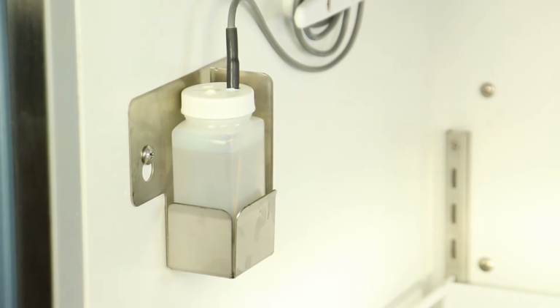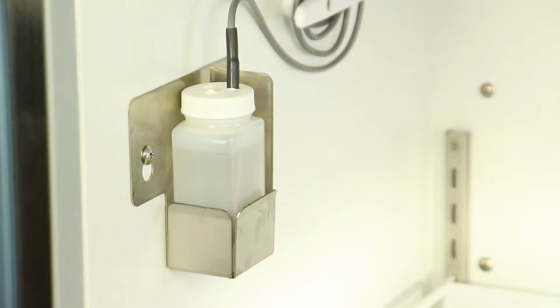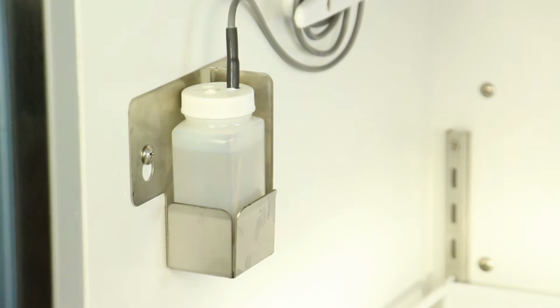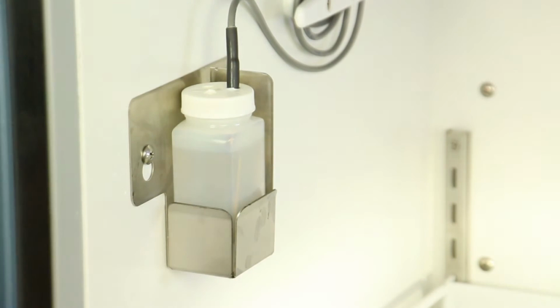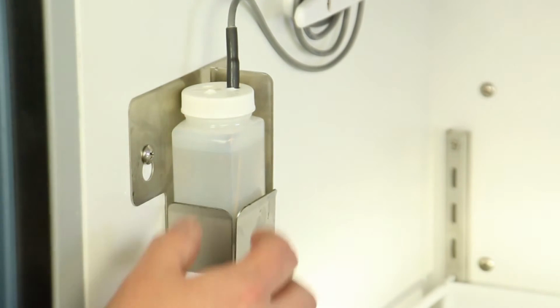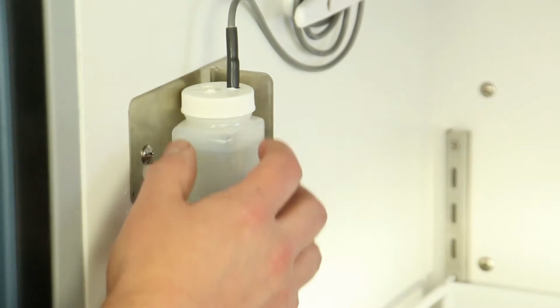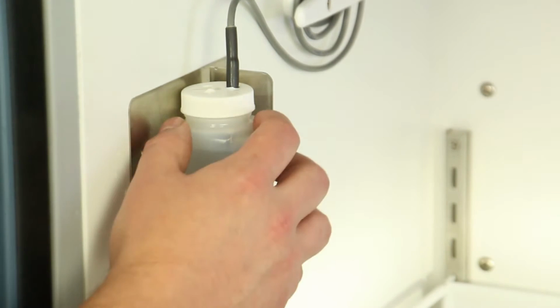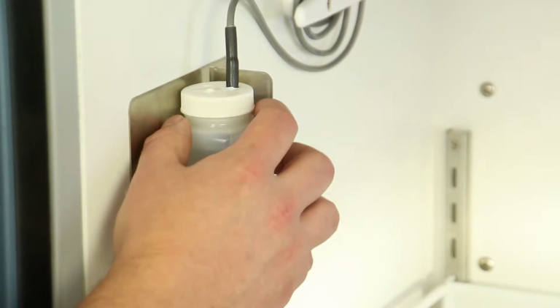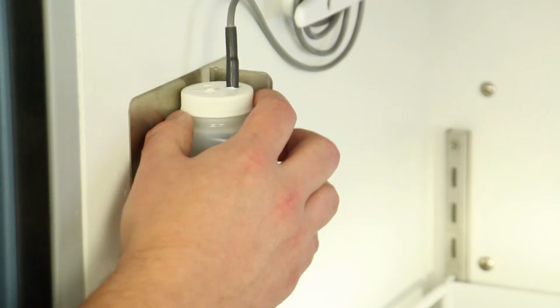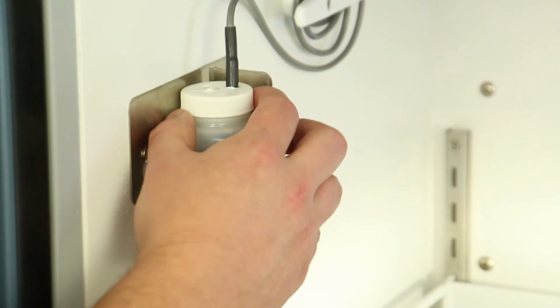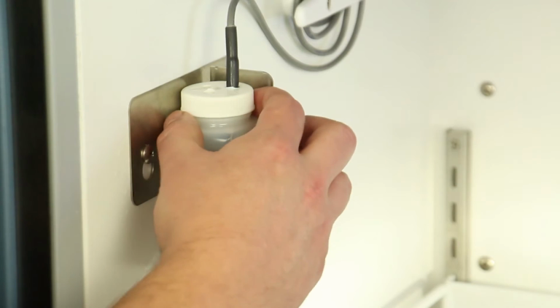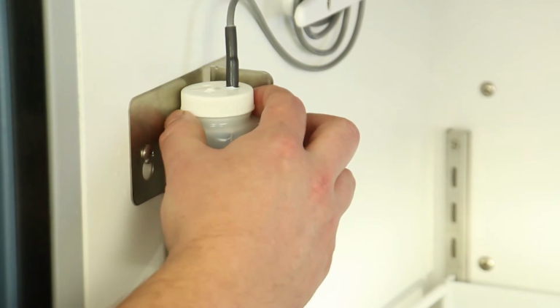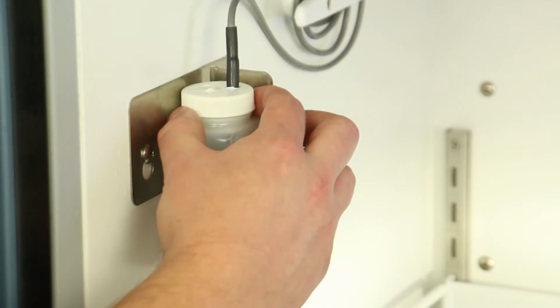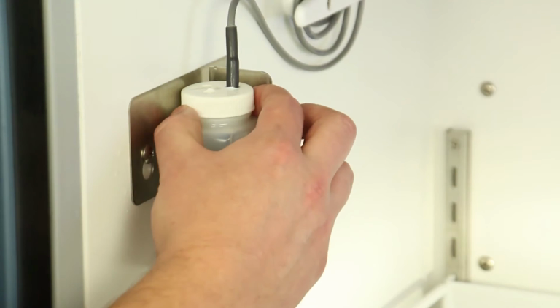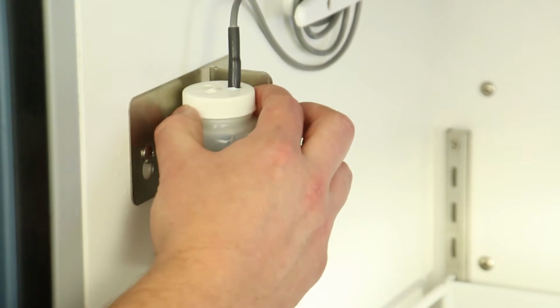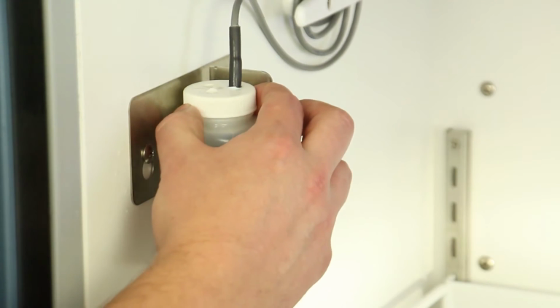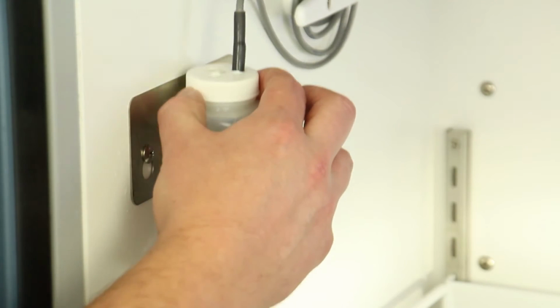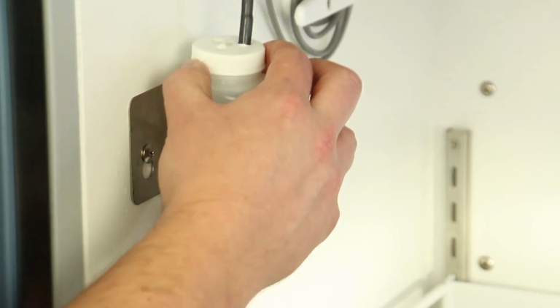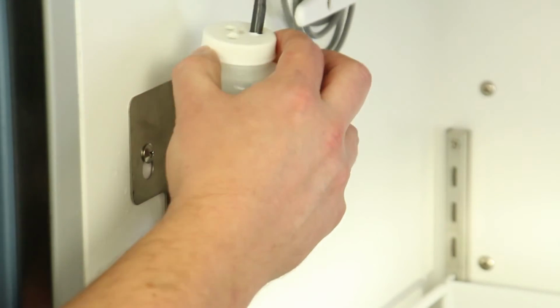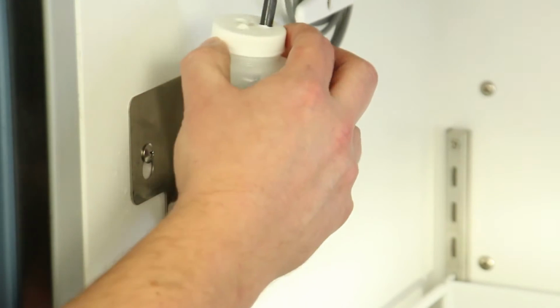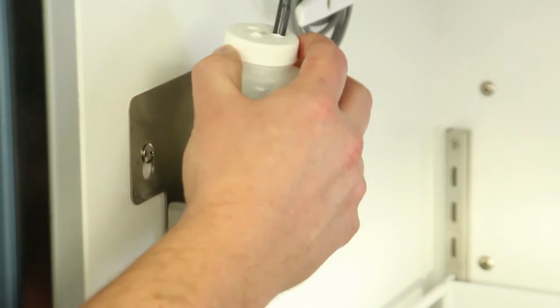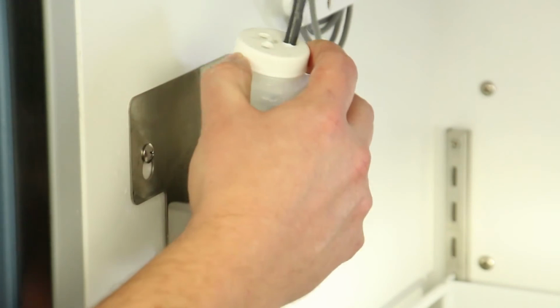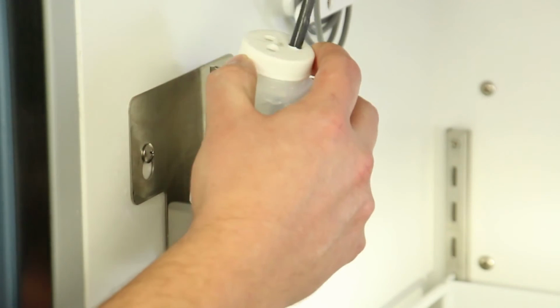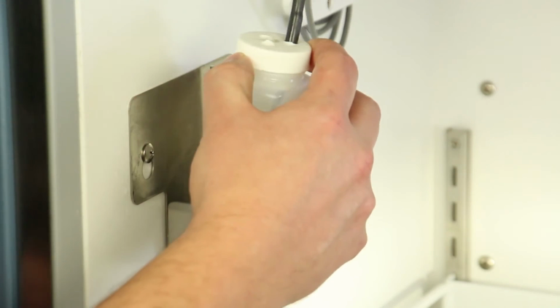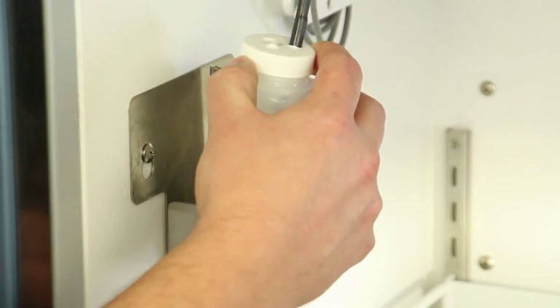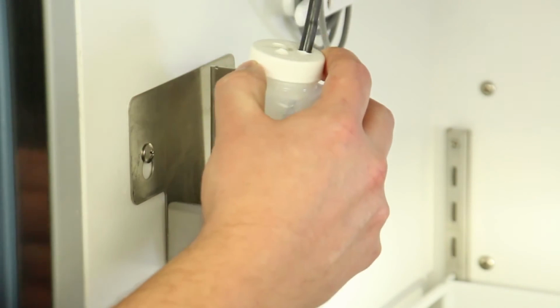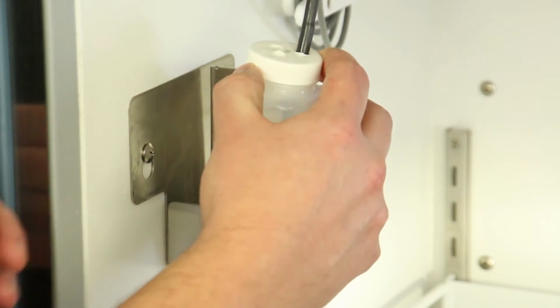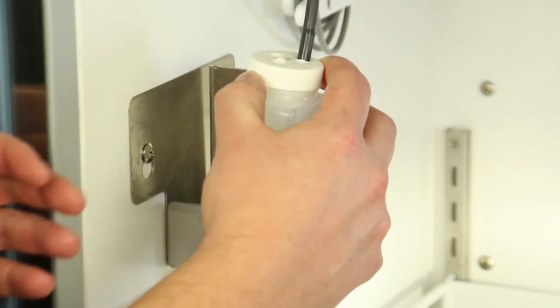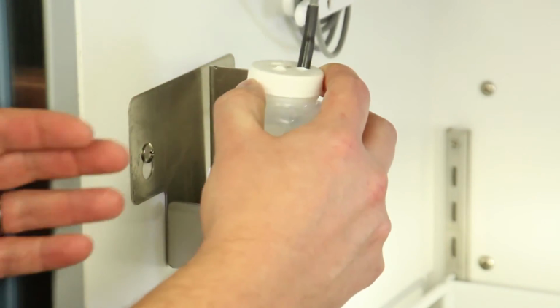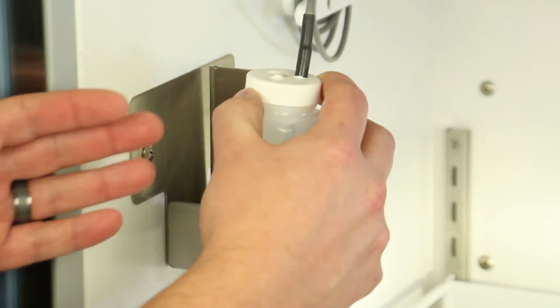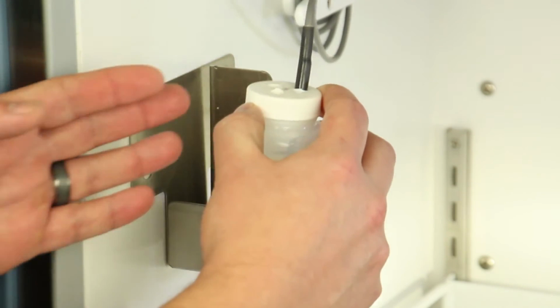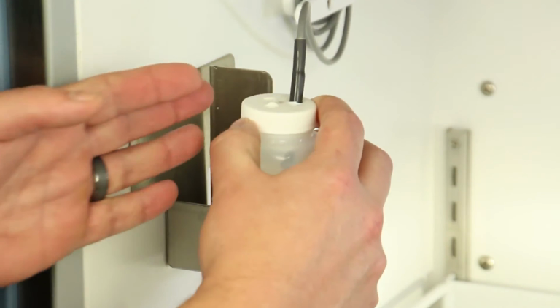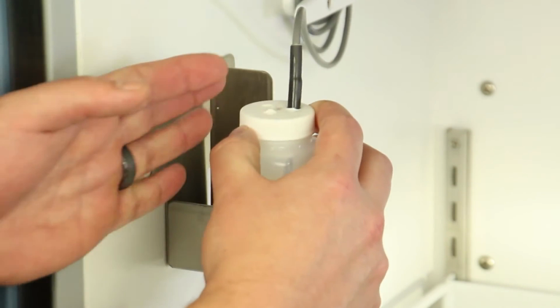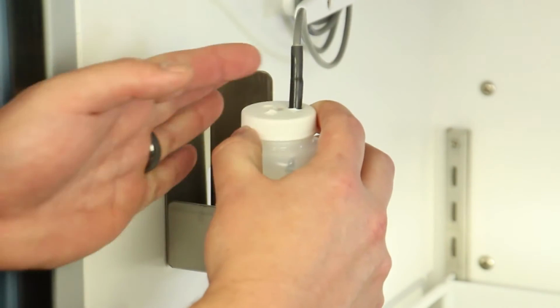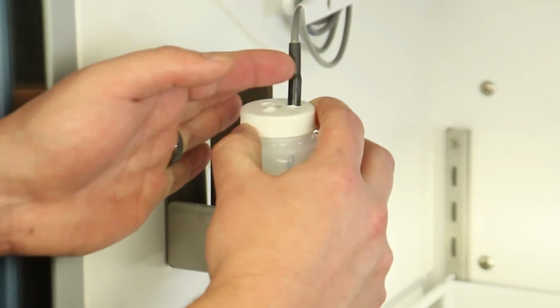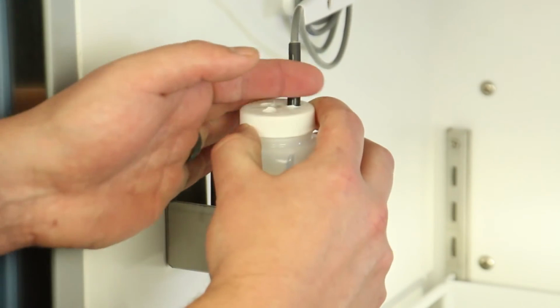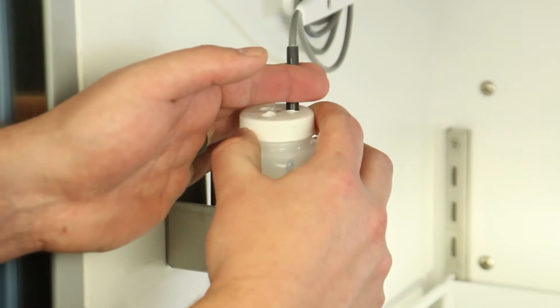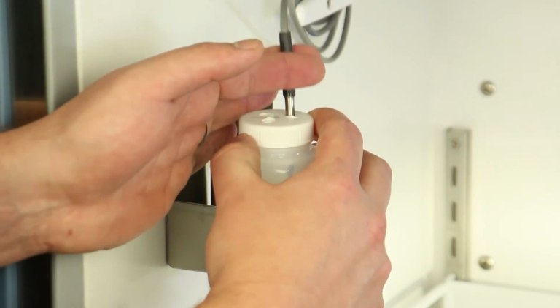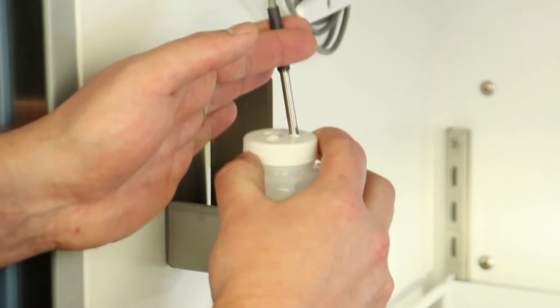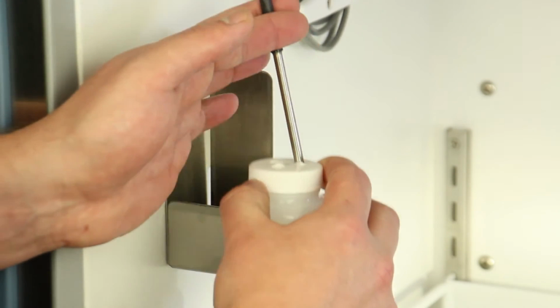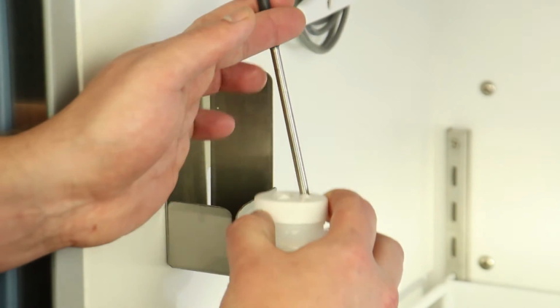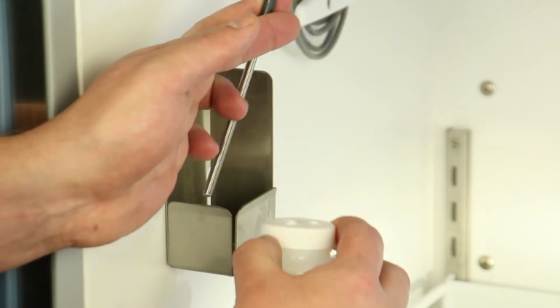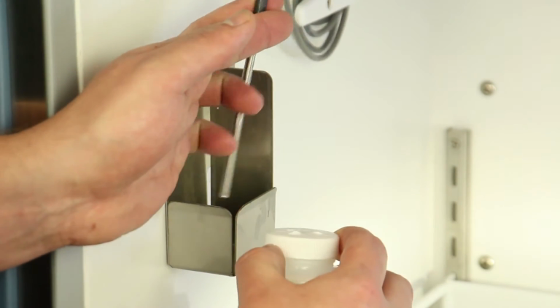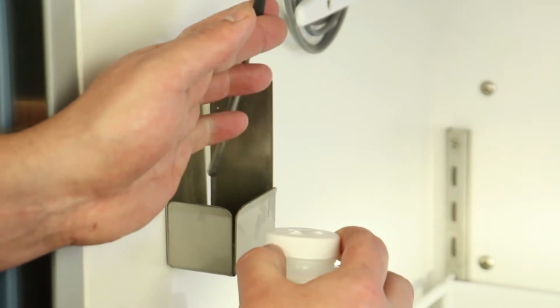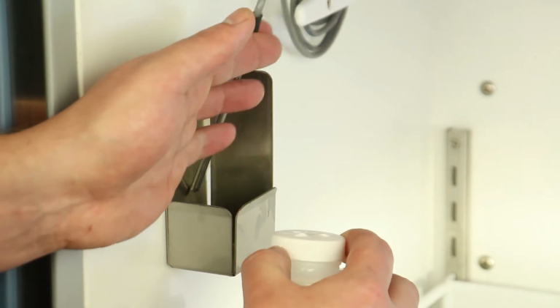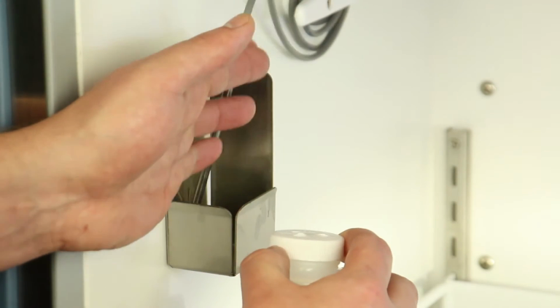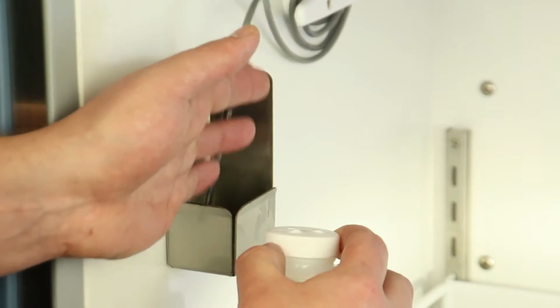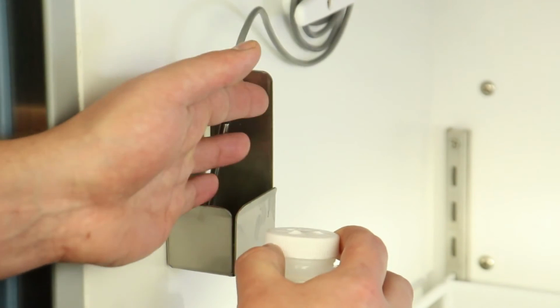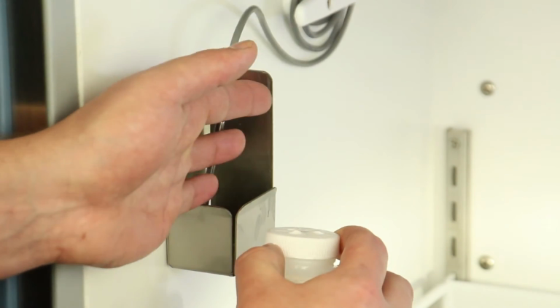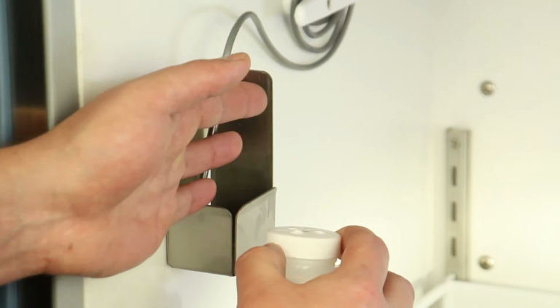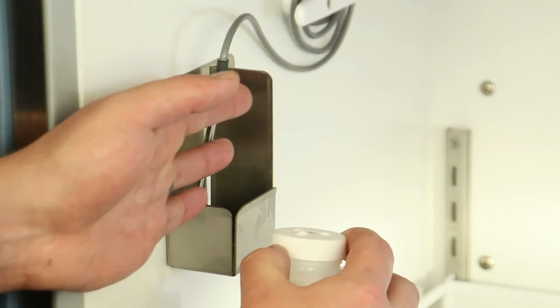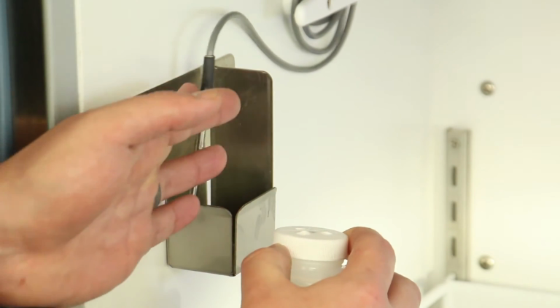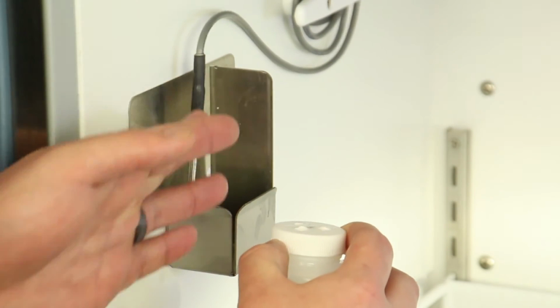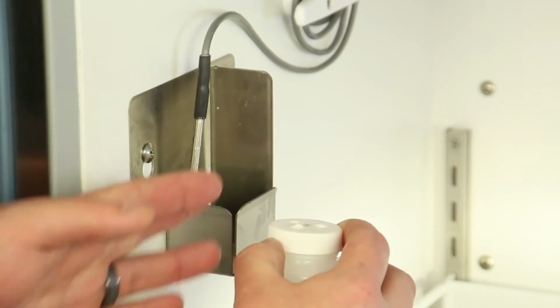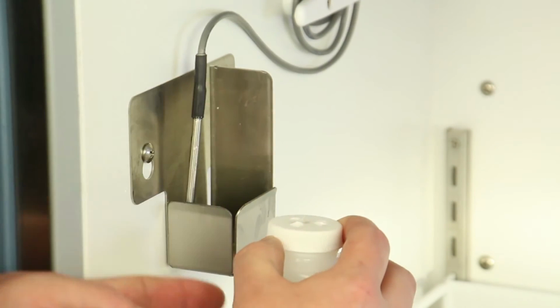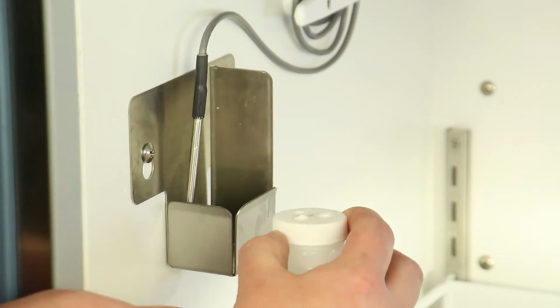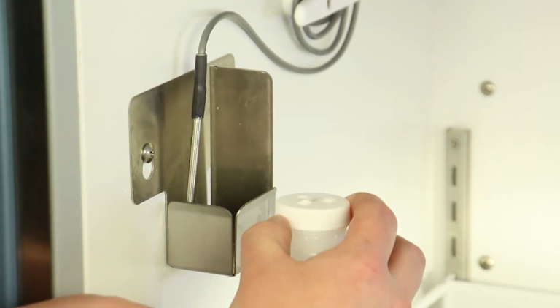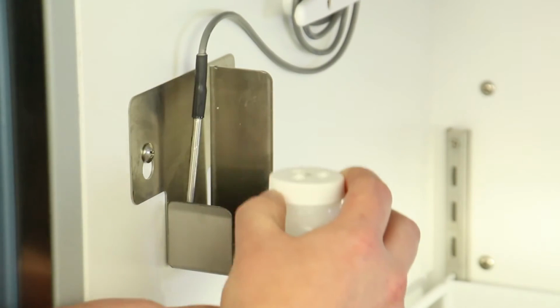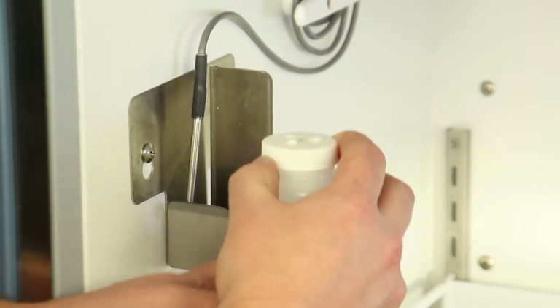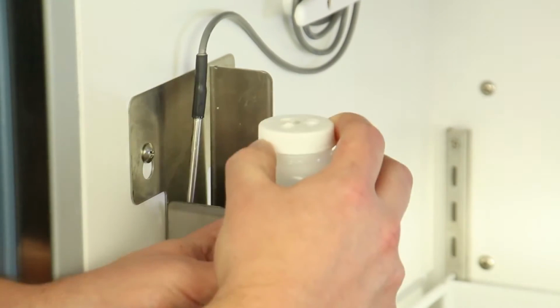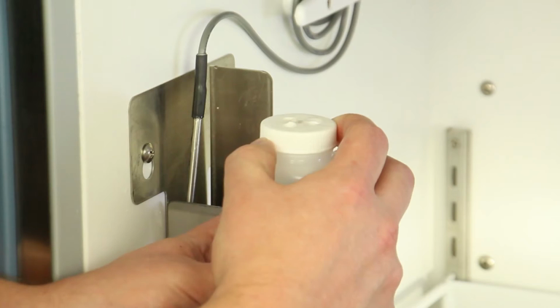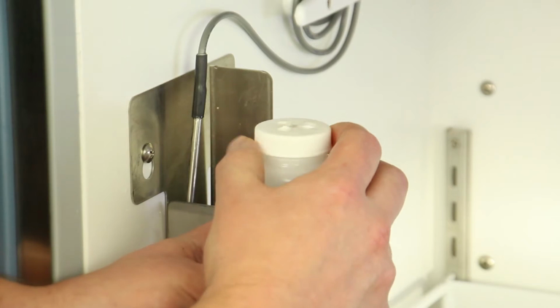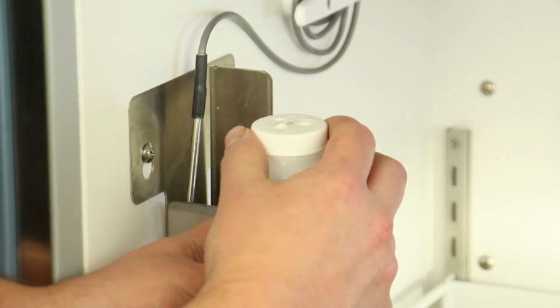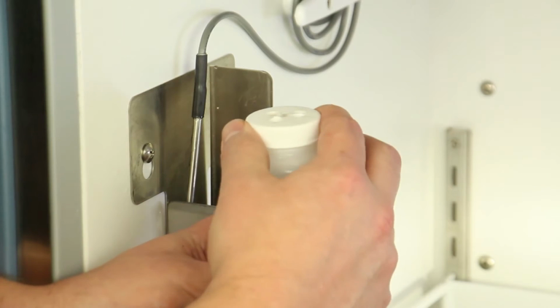First, remove the primary monitor probe from the probe bottle. Then, unscrew the cap from the bottle.